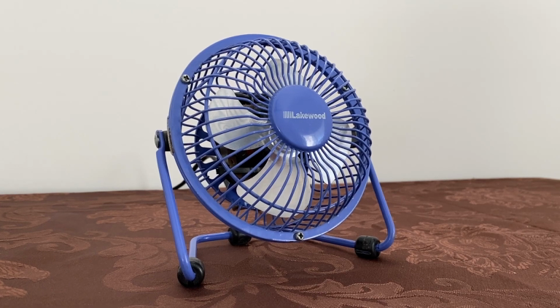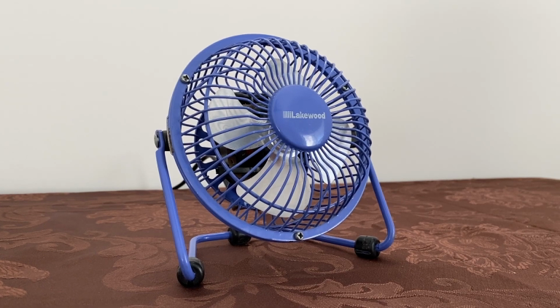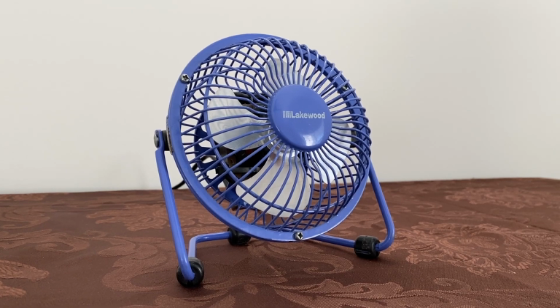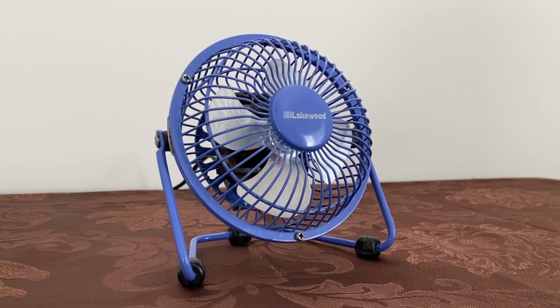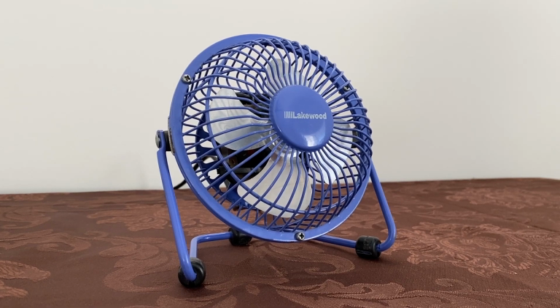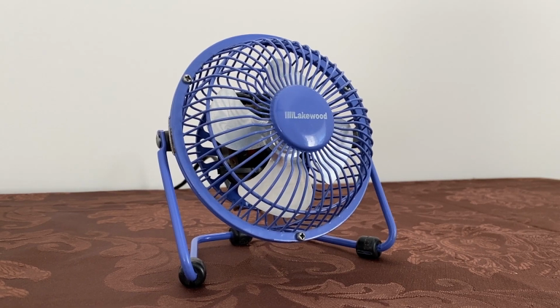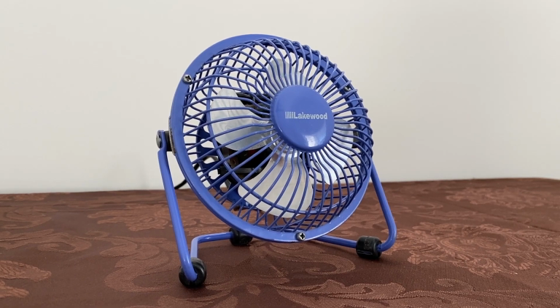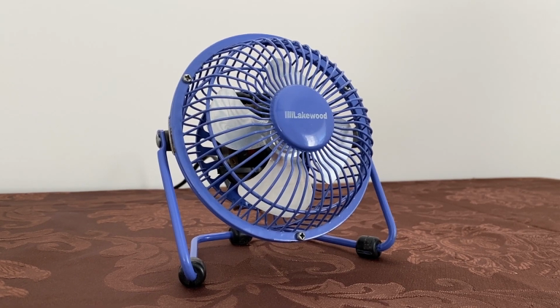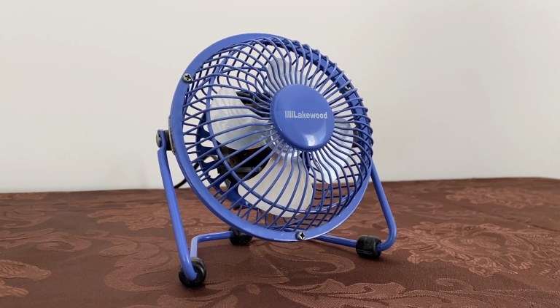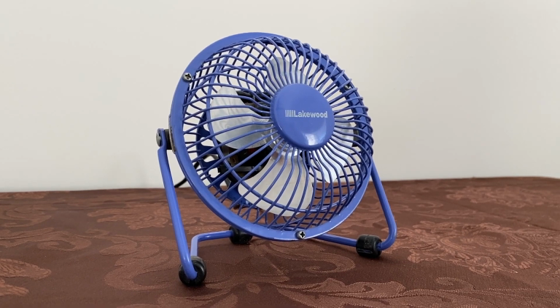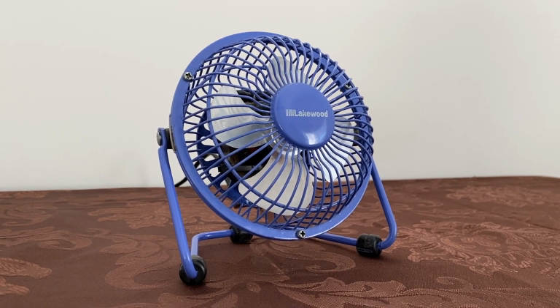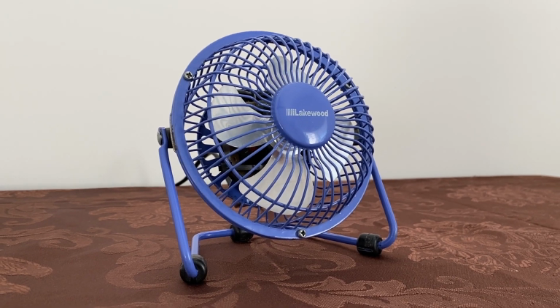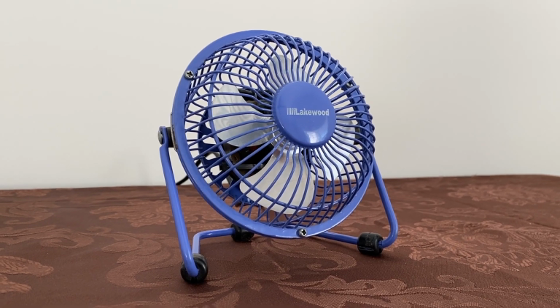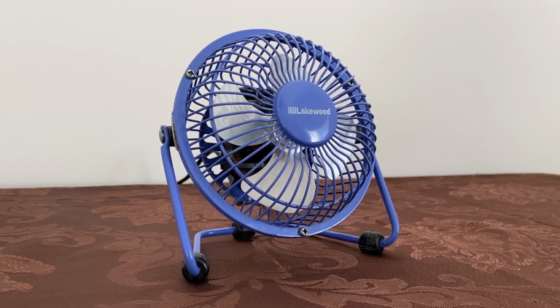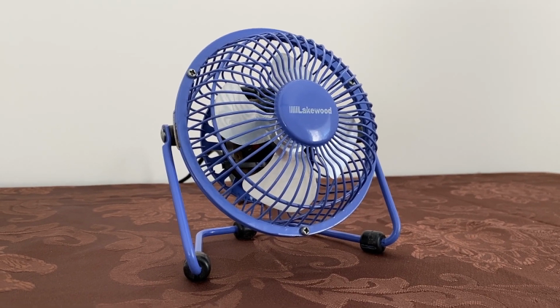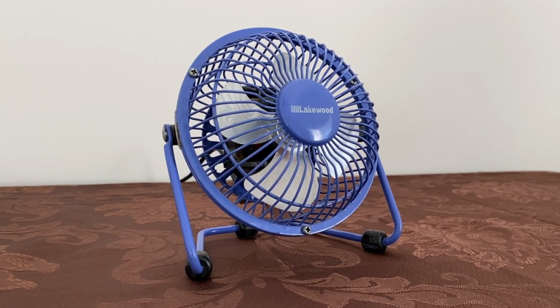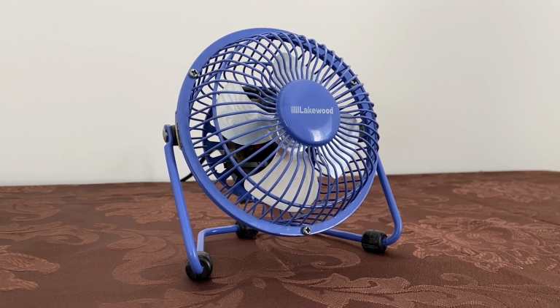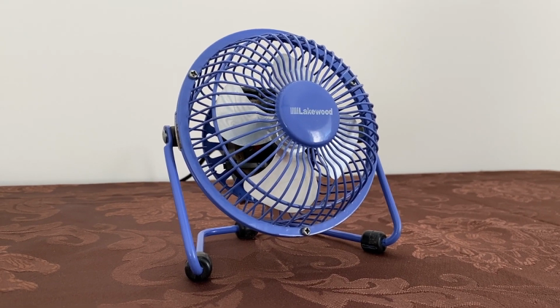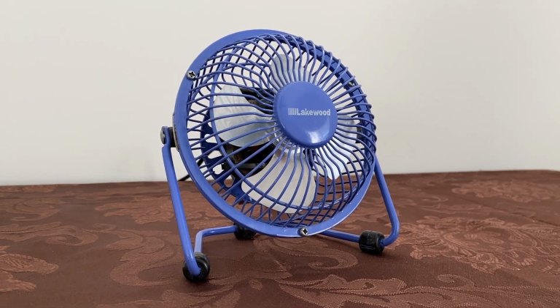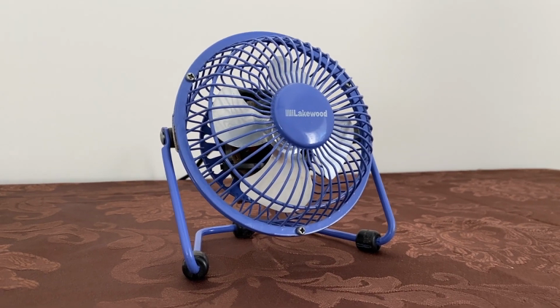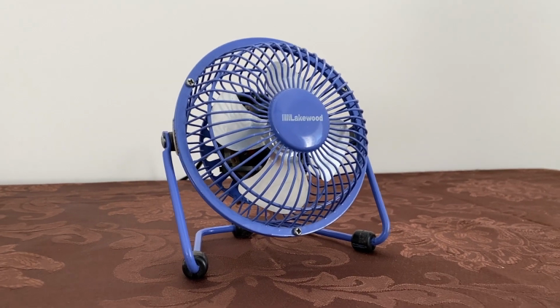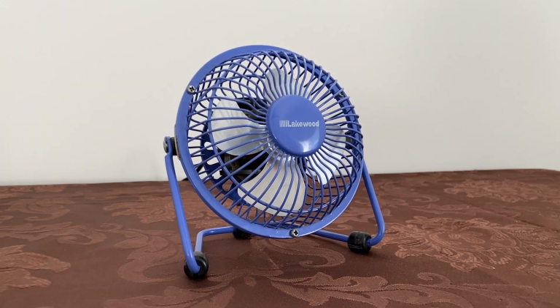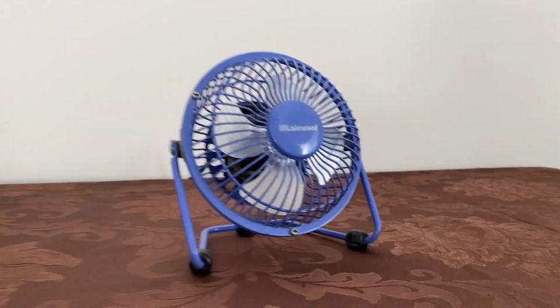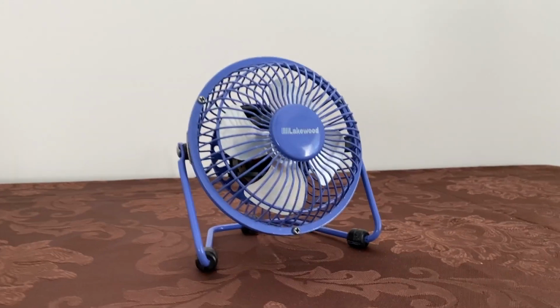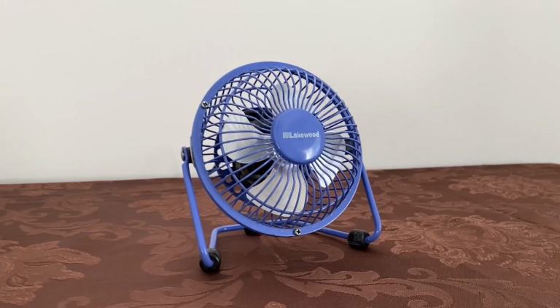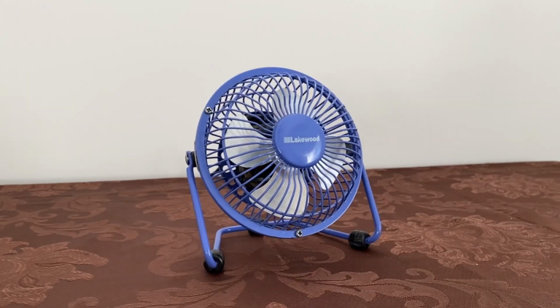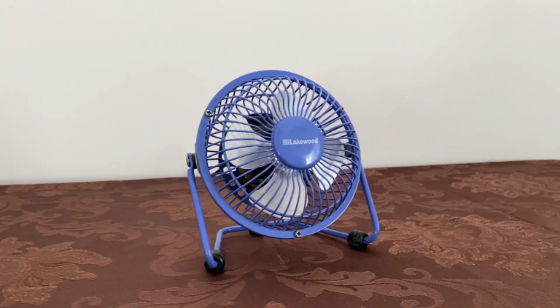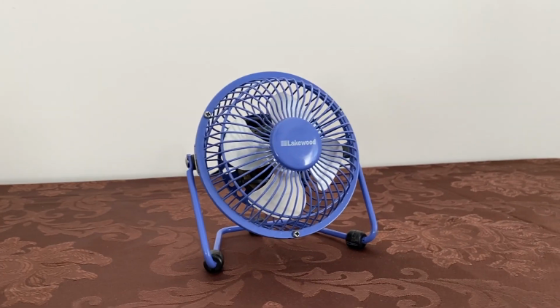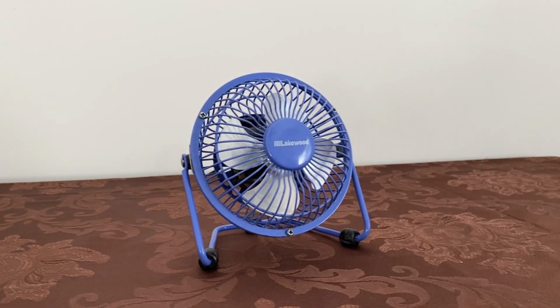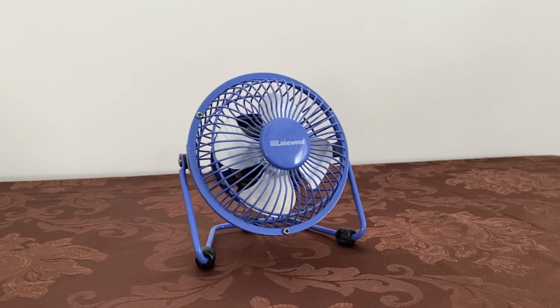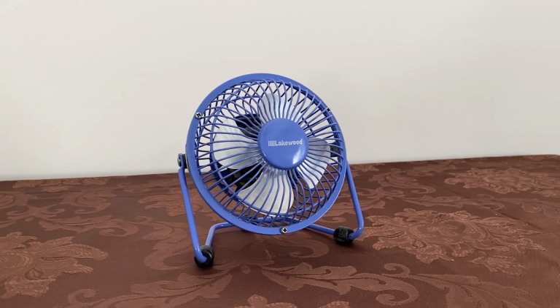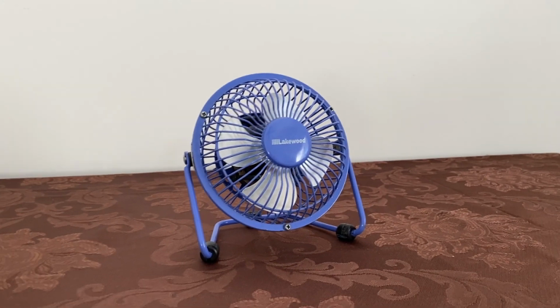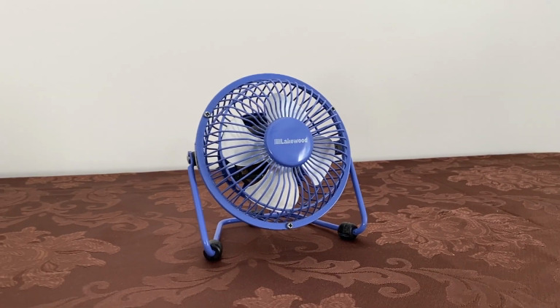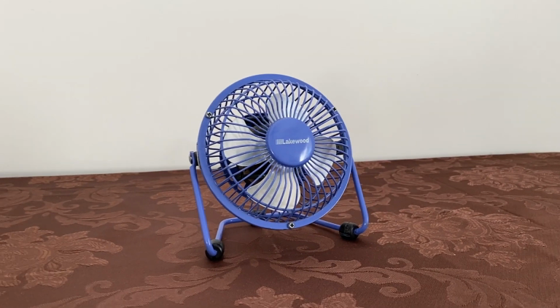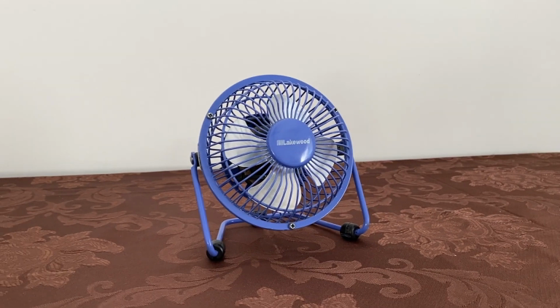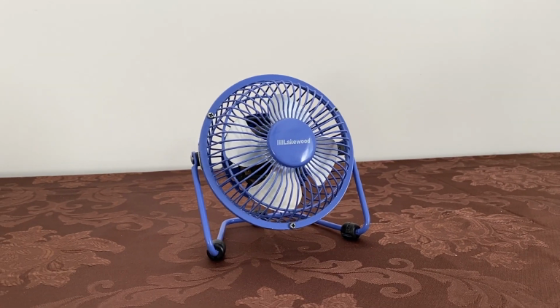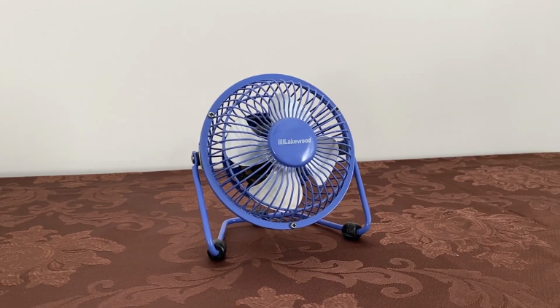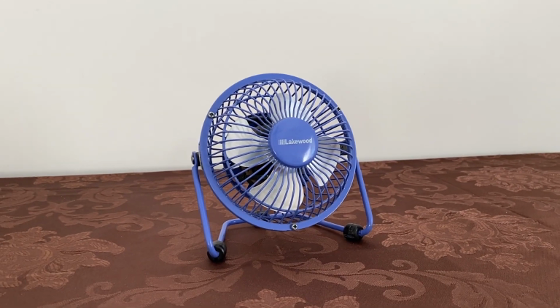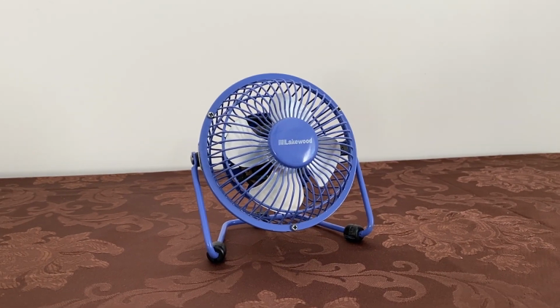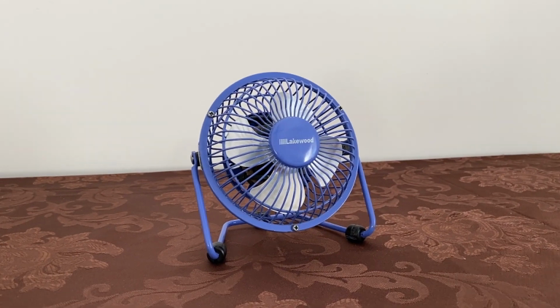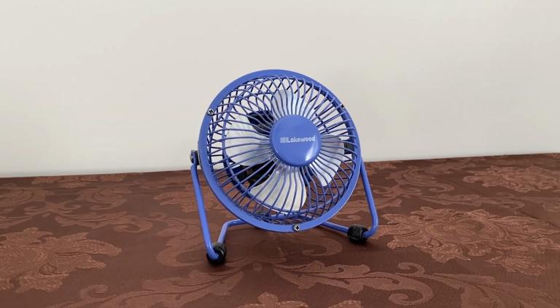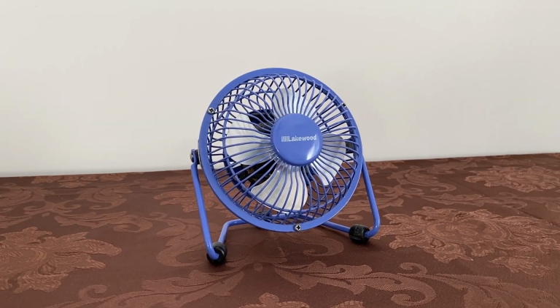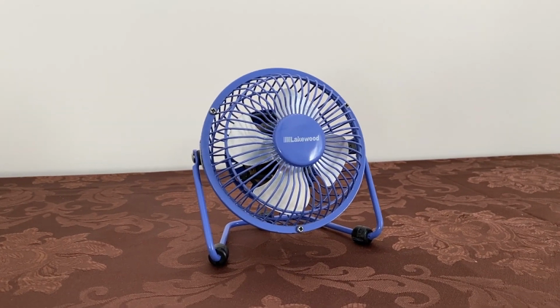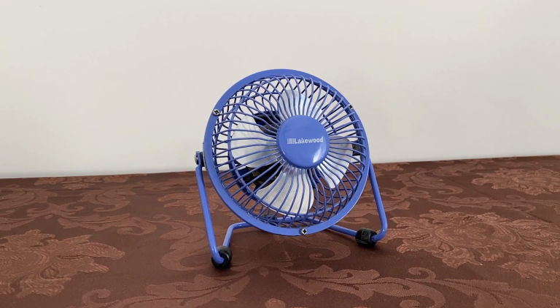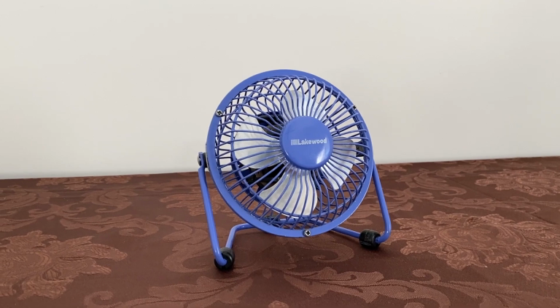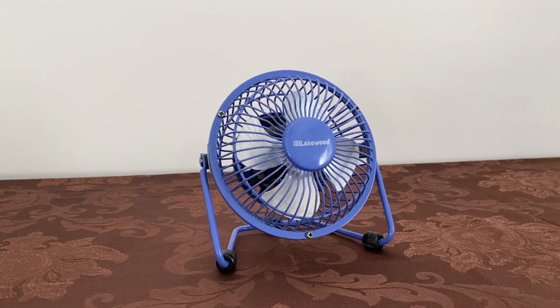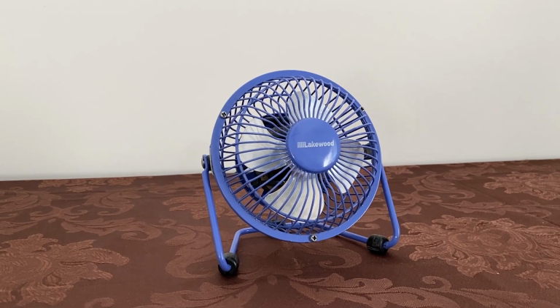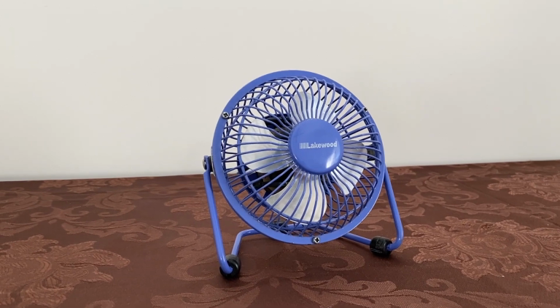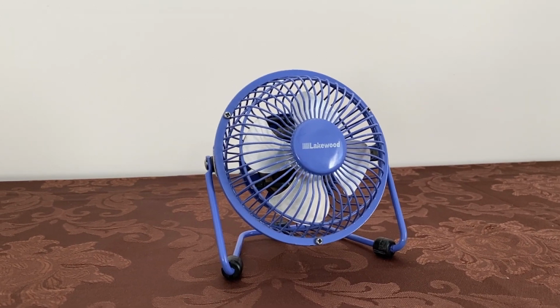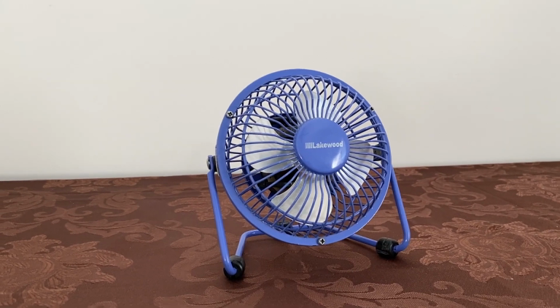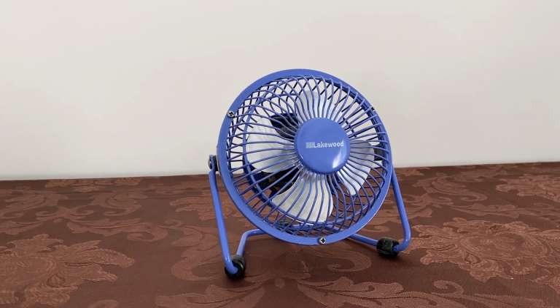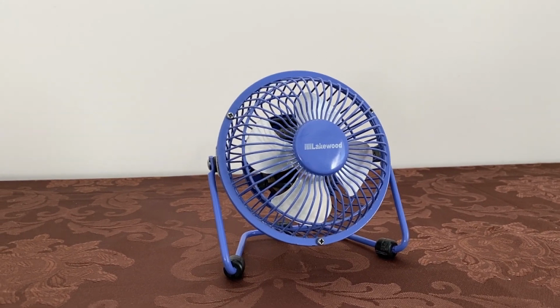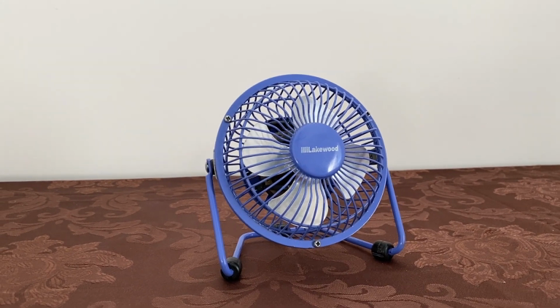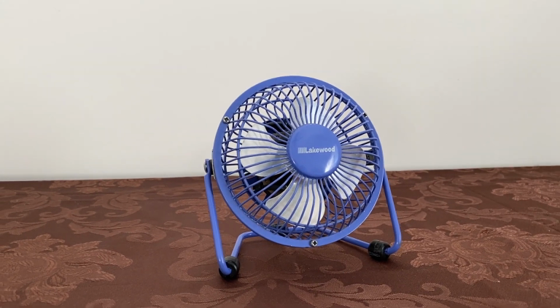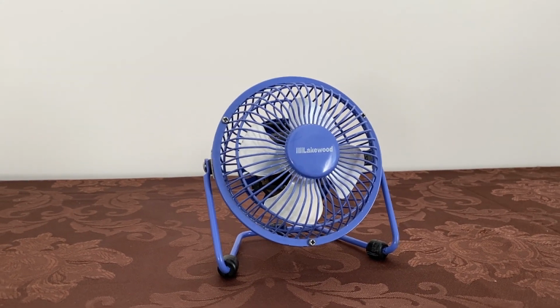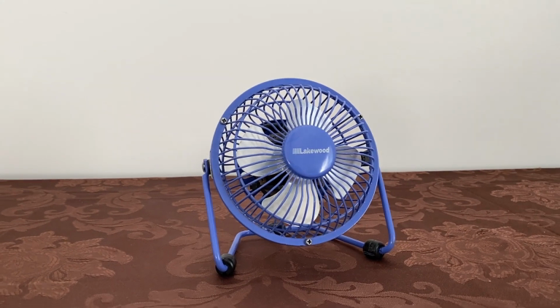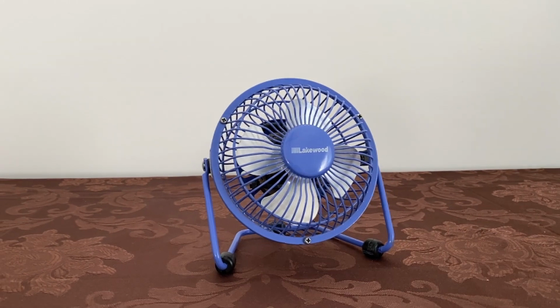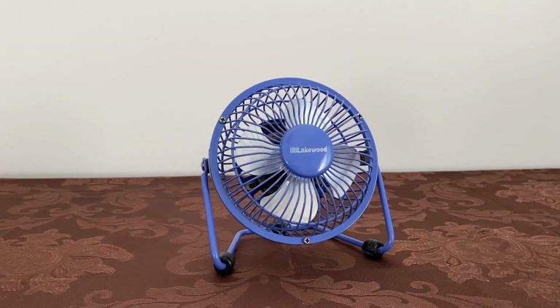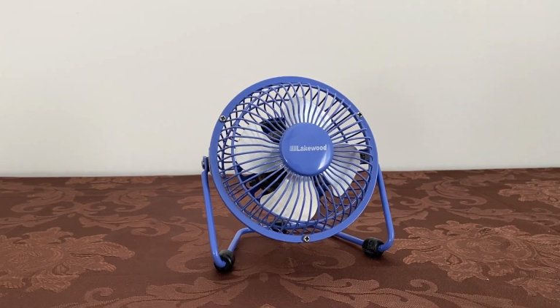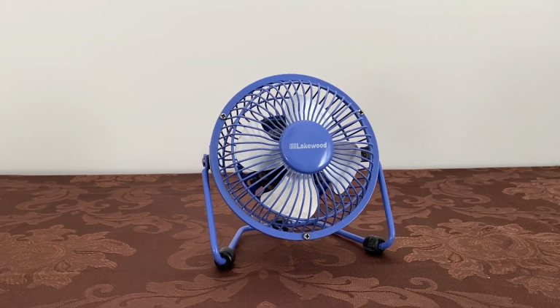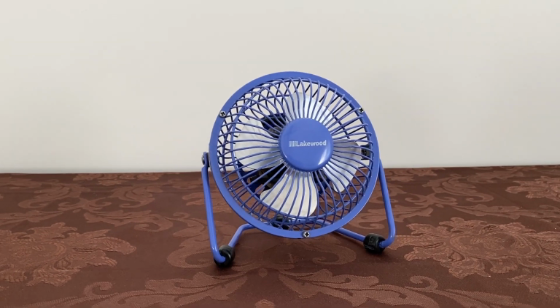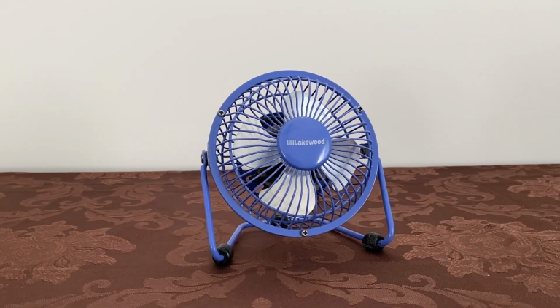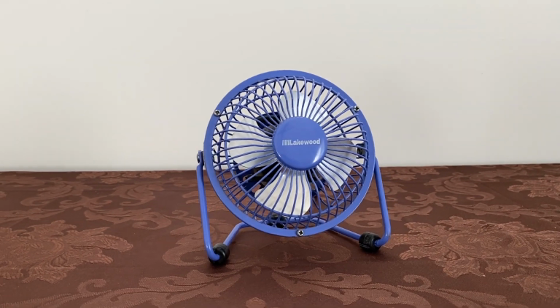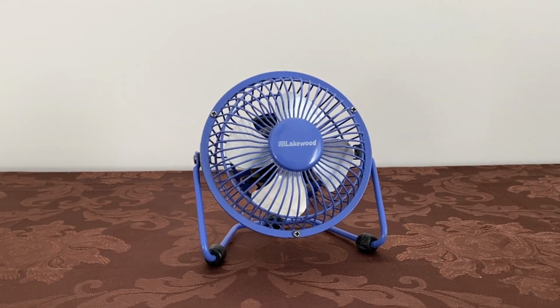Hey guys, here's a 2005 Lakewood HV4 in this kind of bluish purplish color.